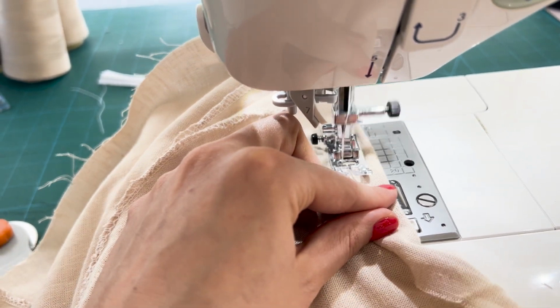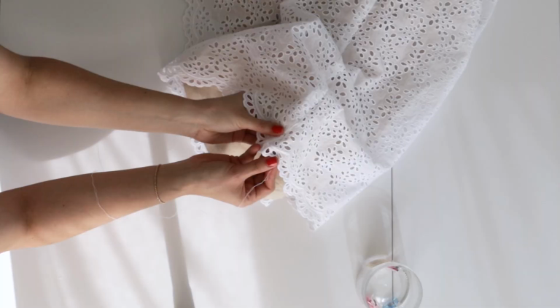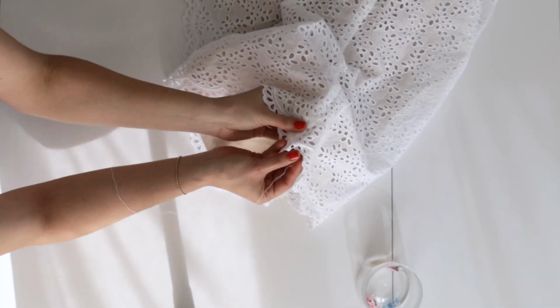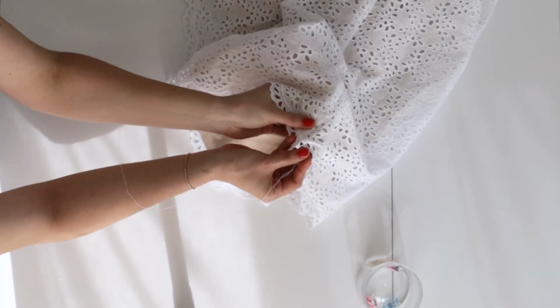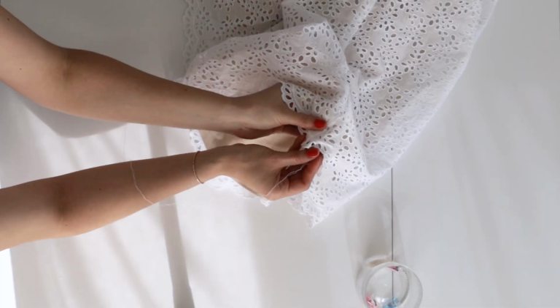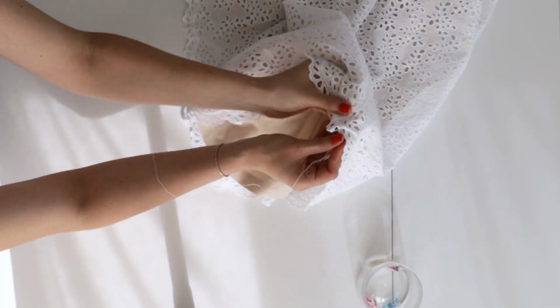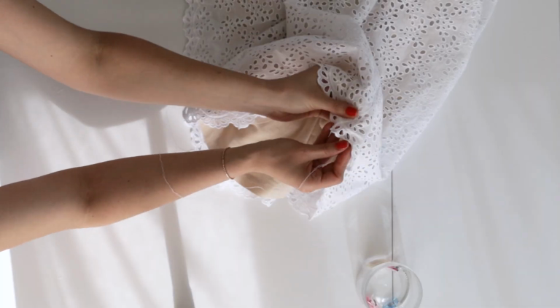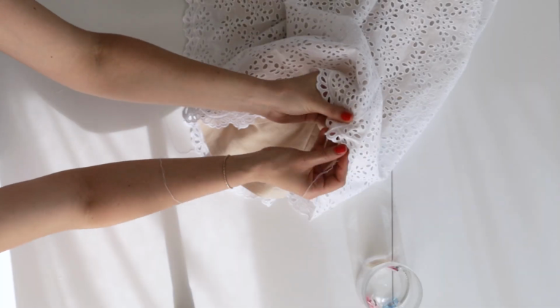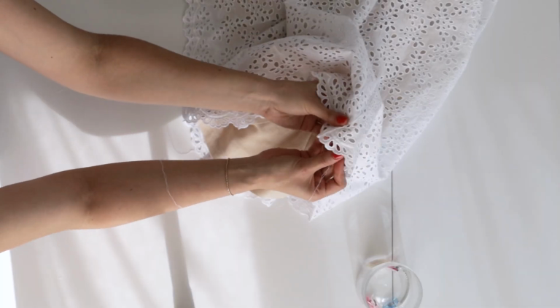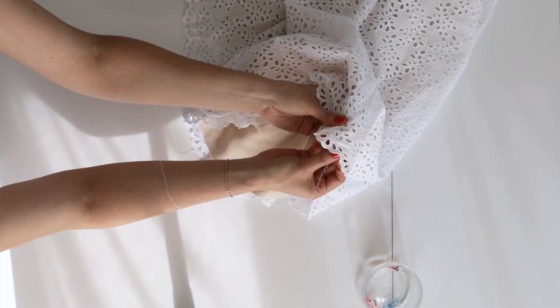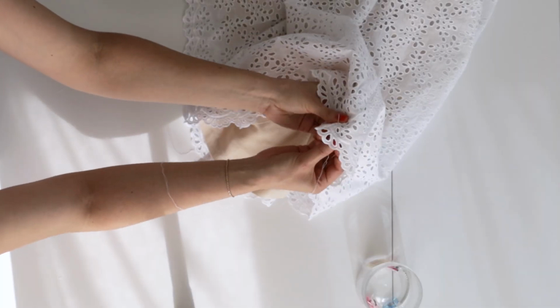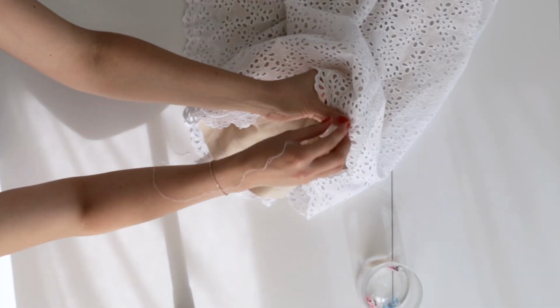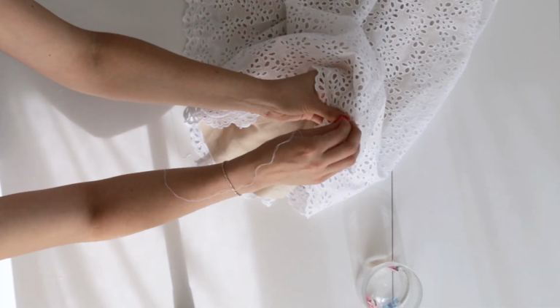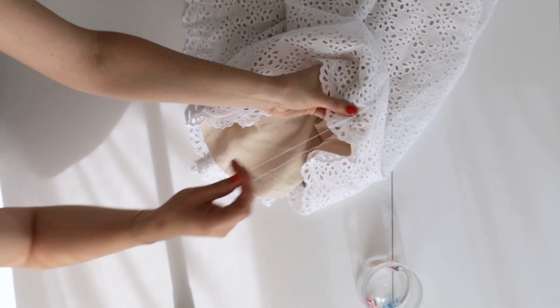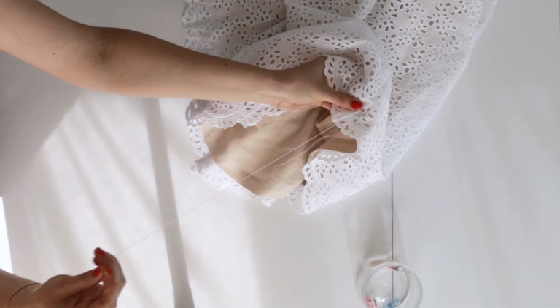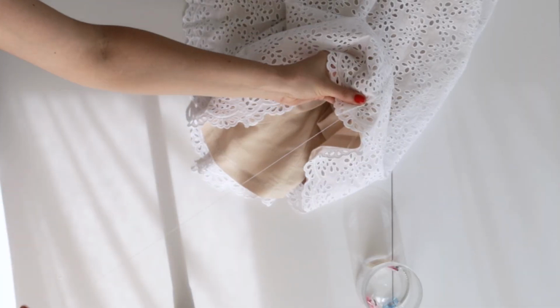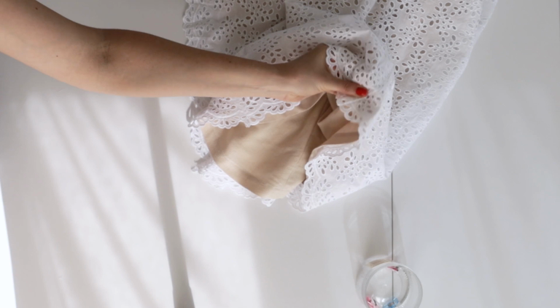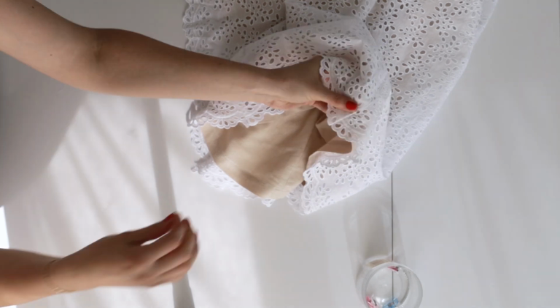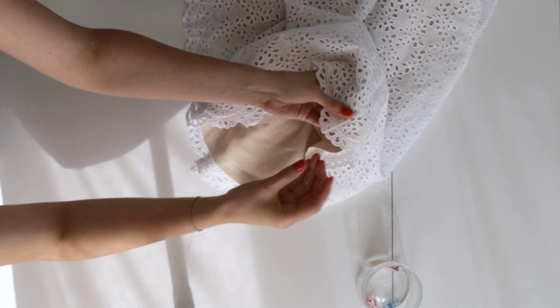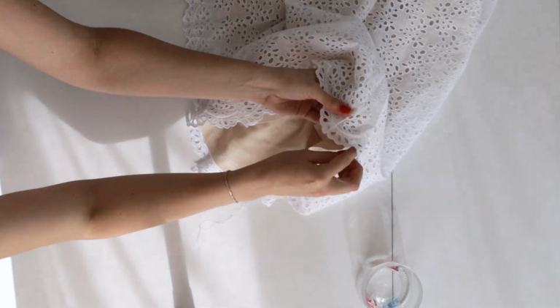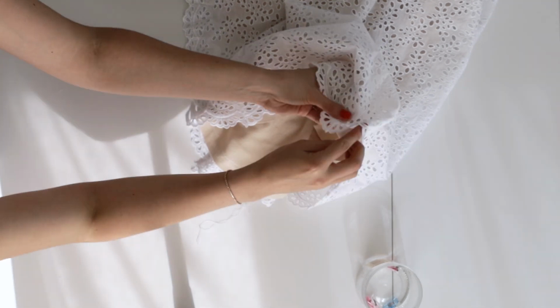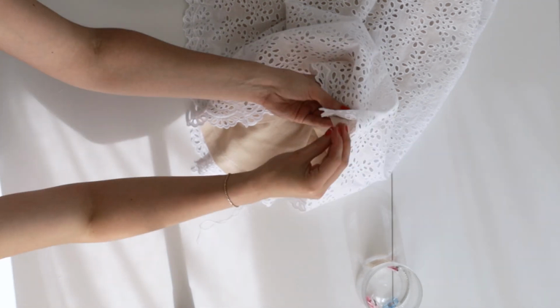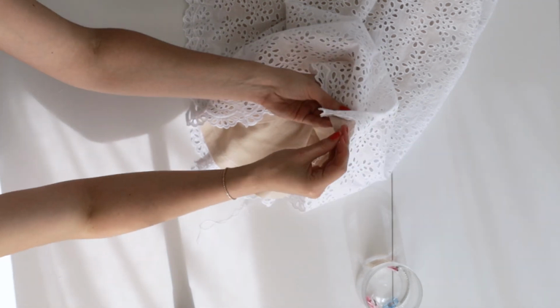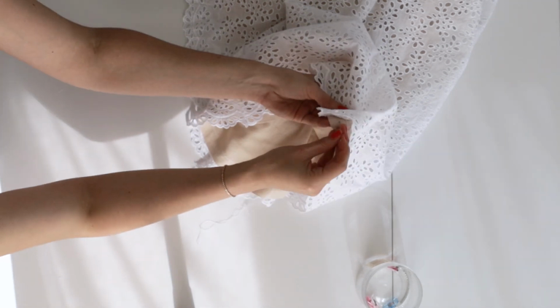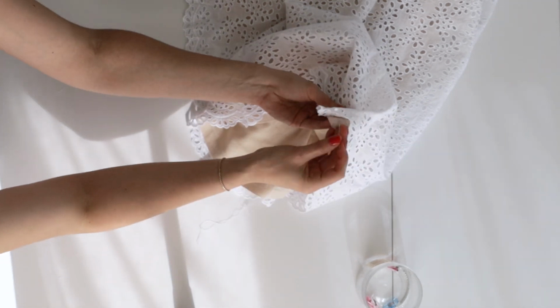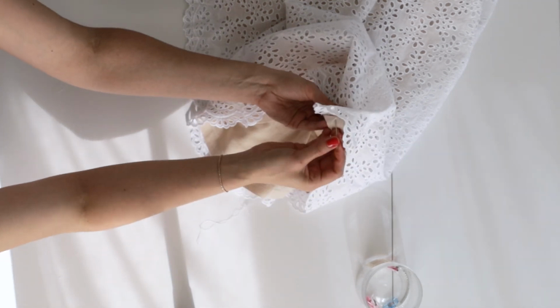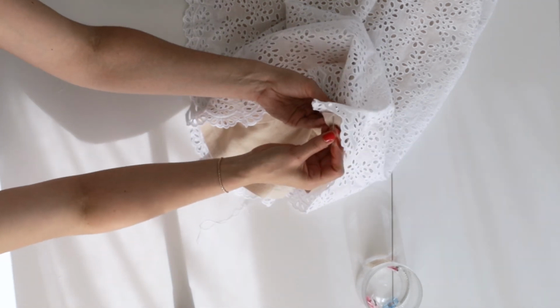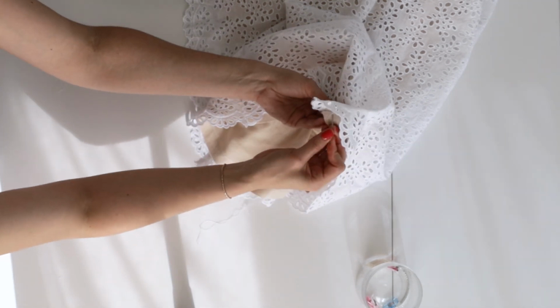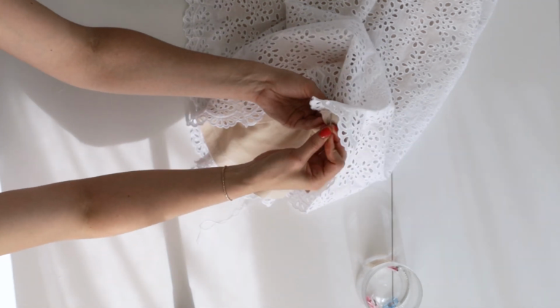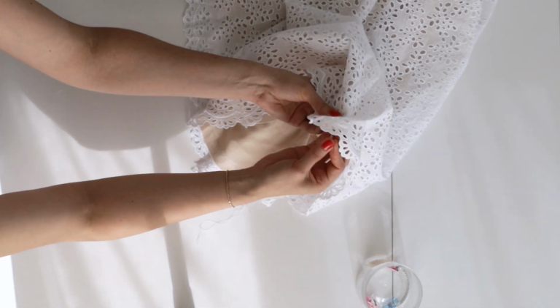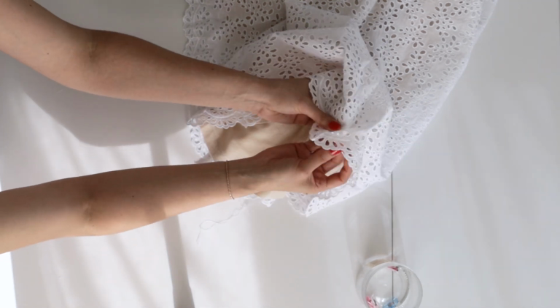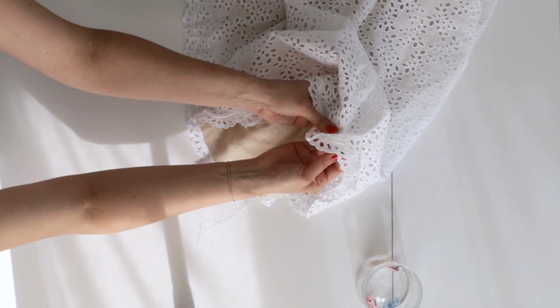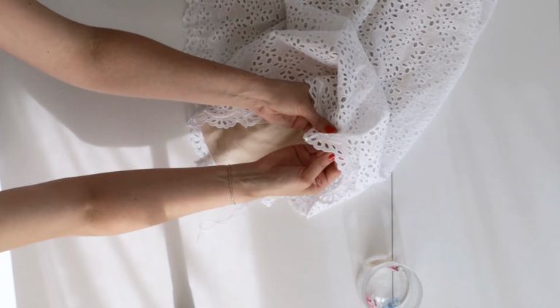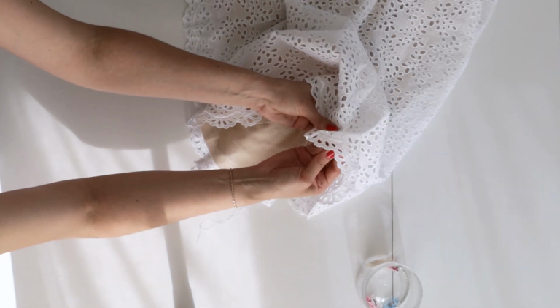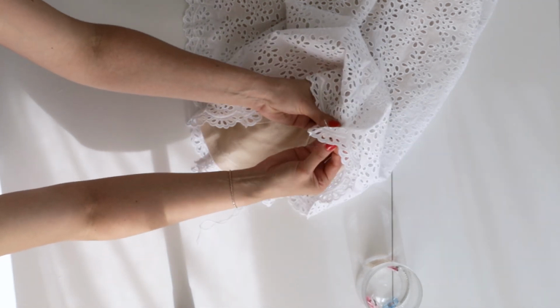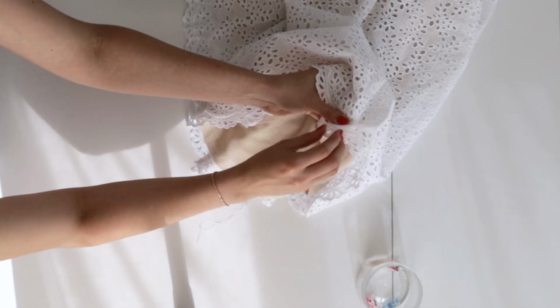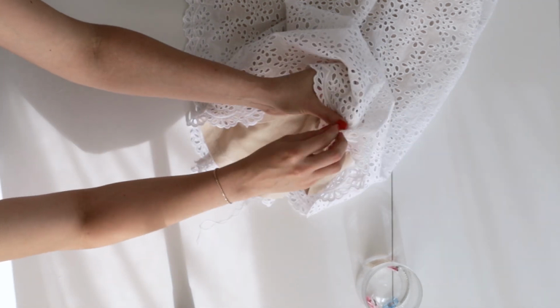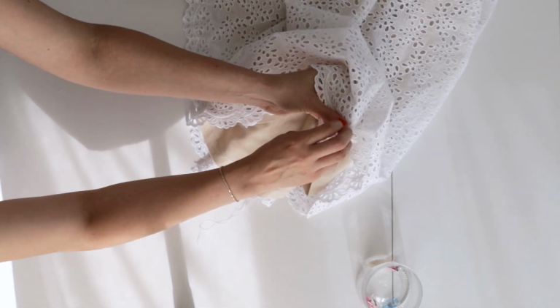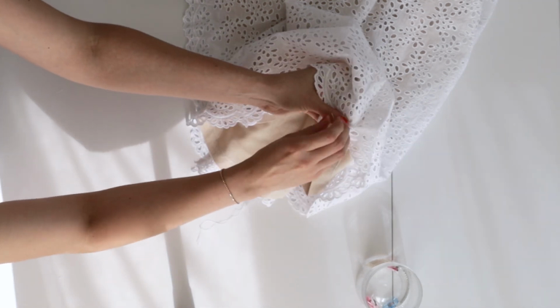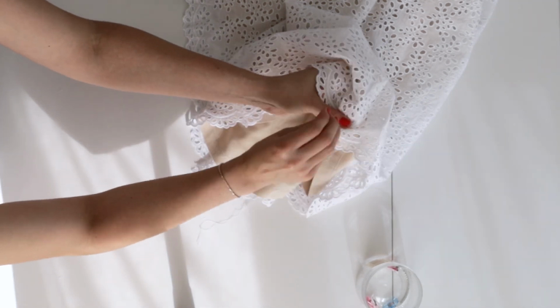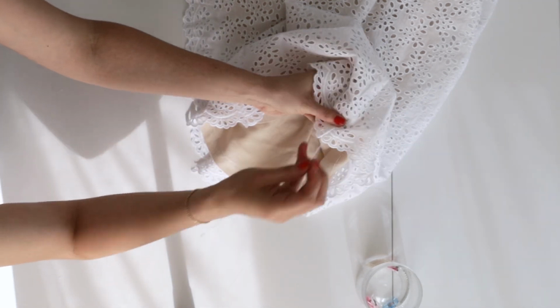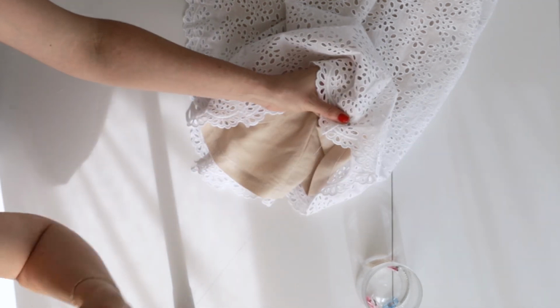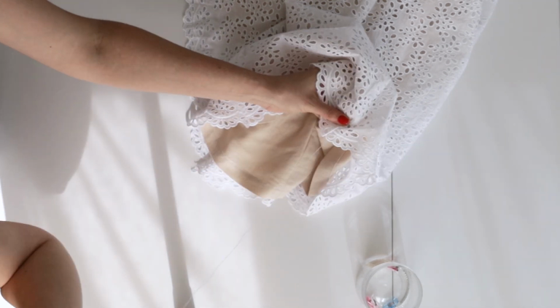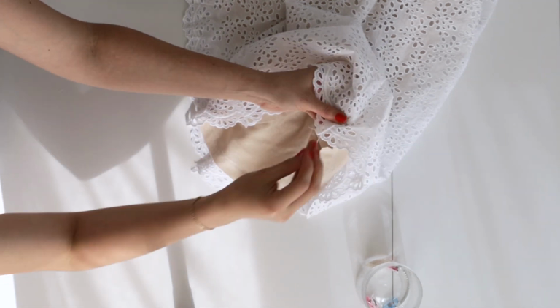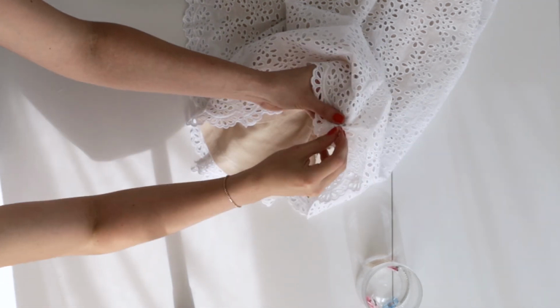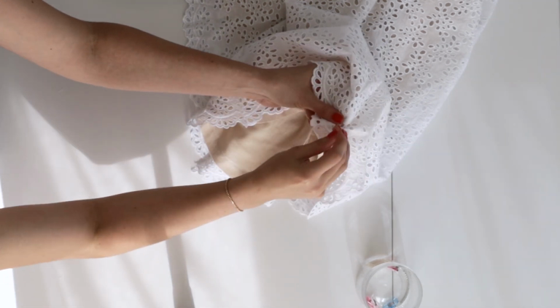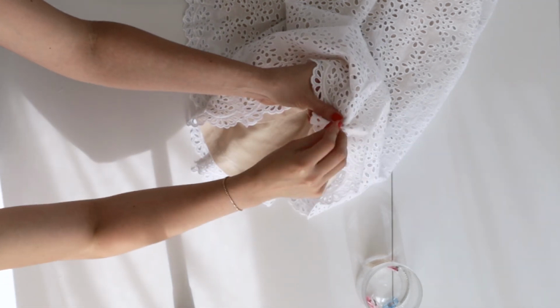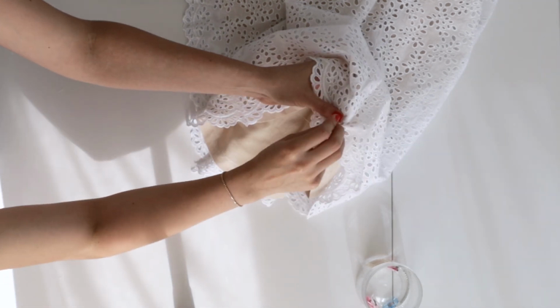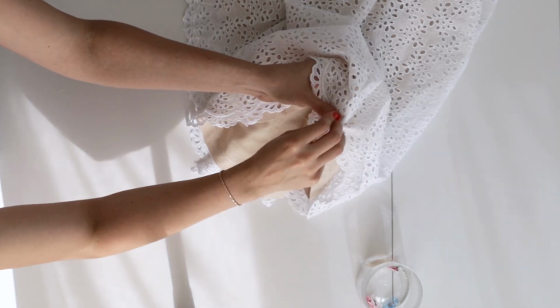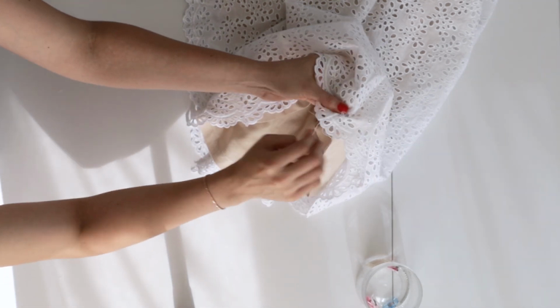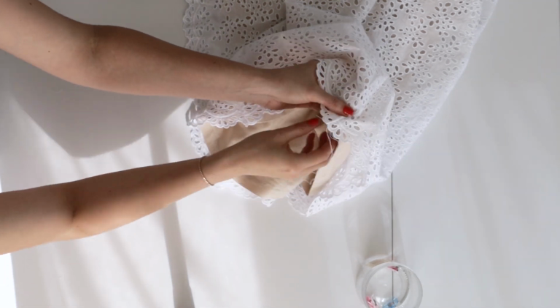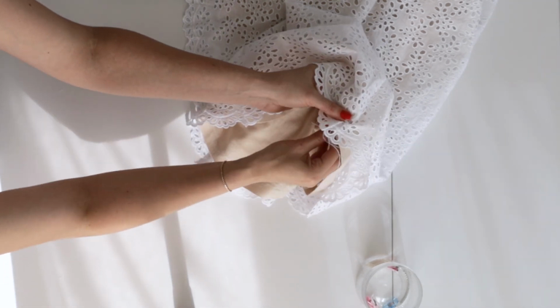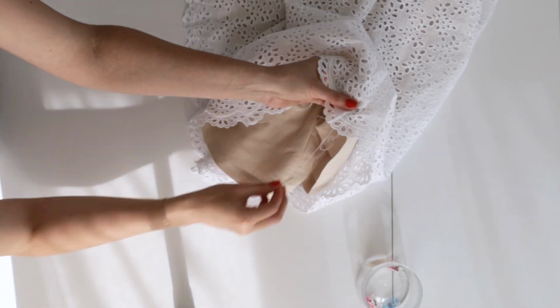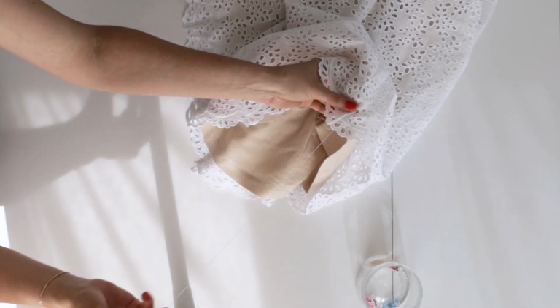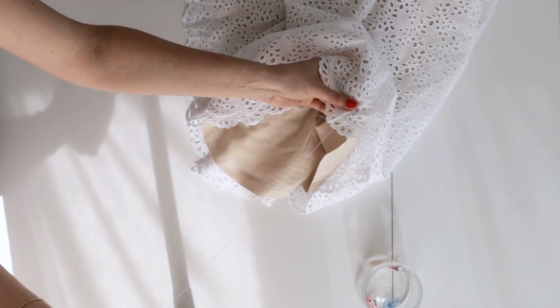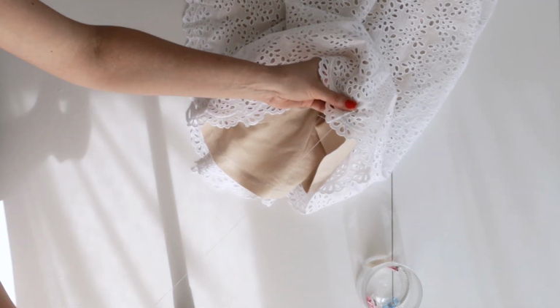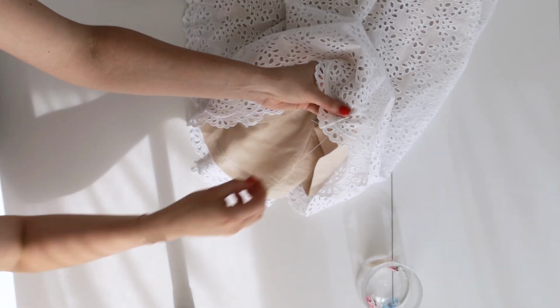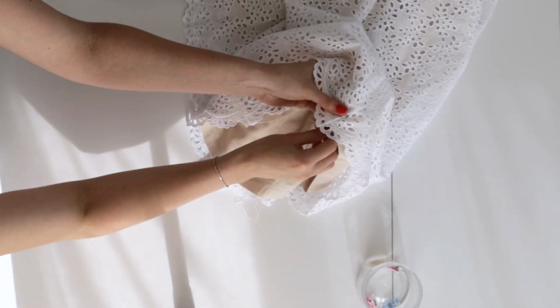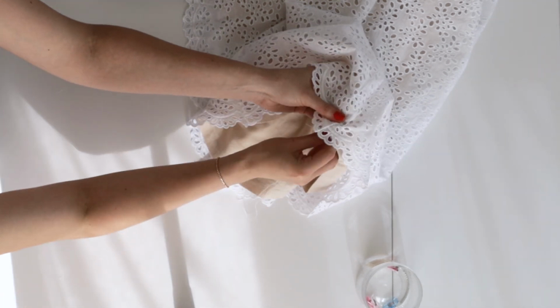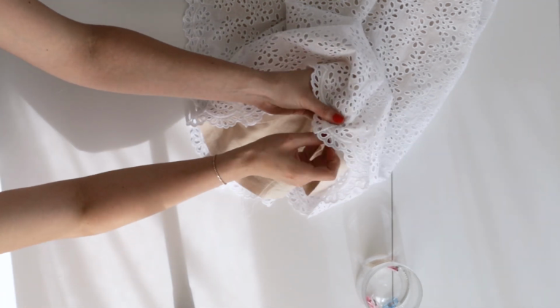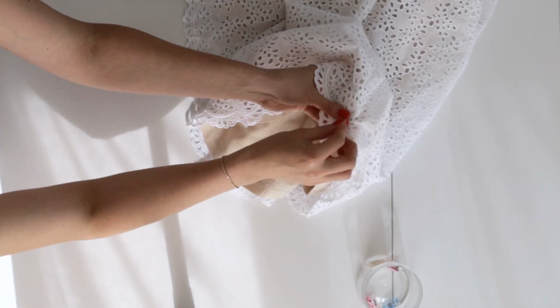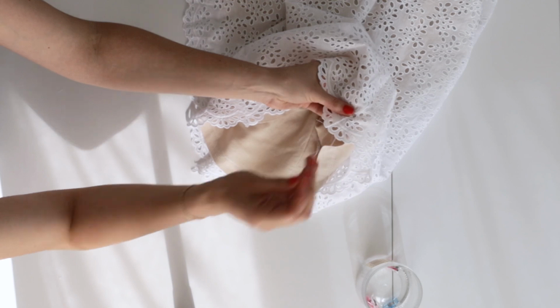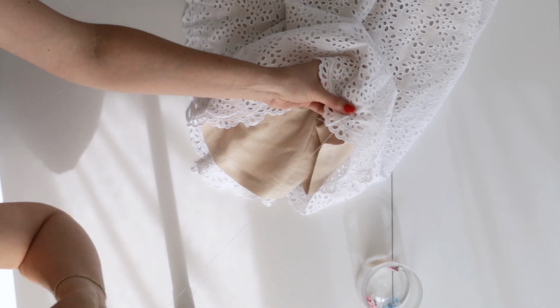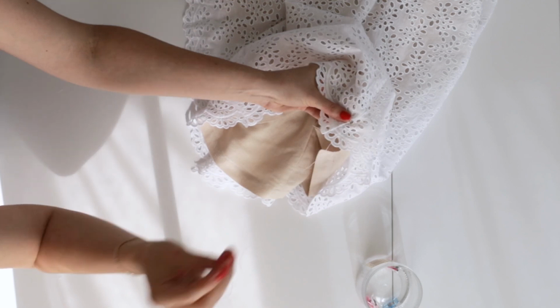The final step is to french tack the lining to the main fabric at the side seams and you're done!